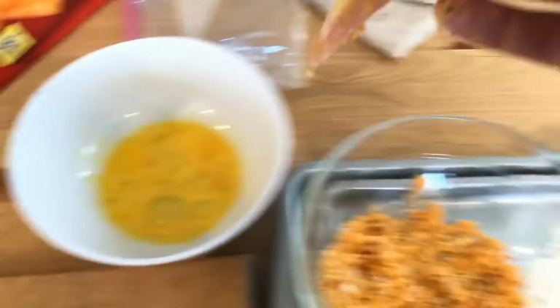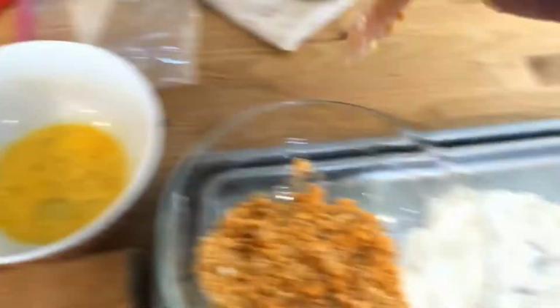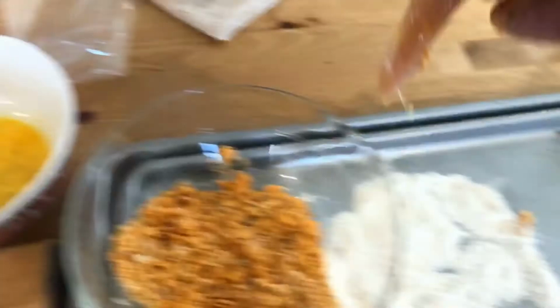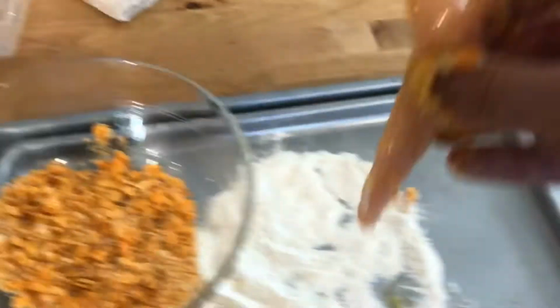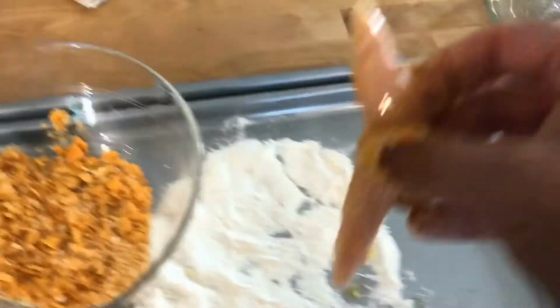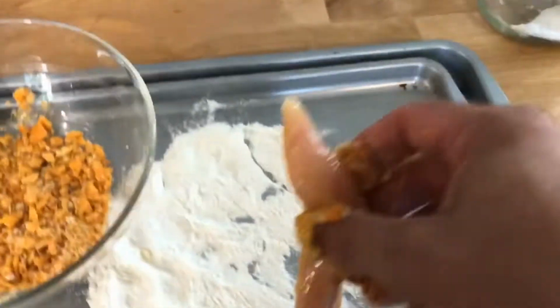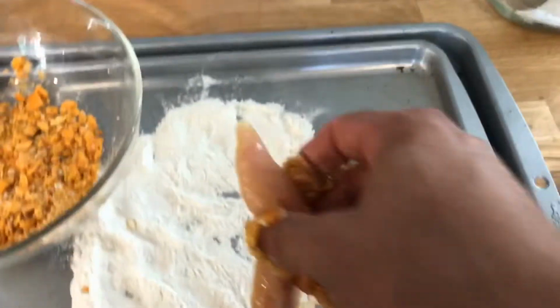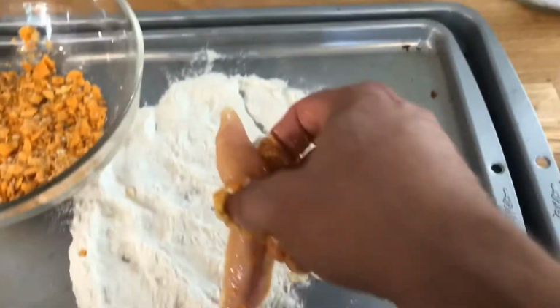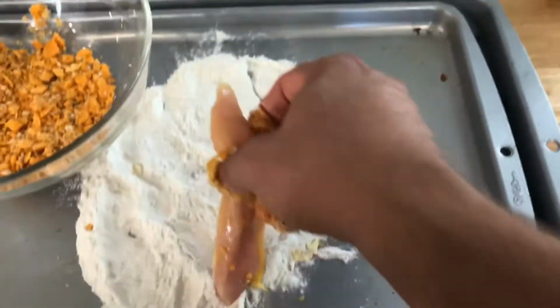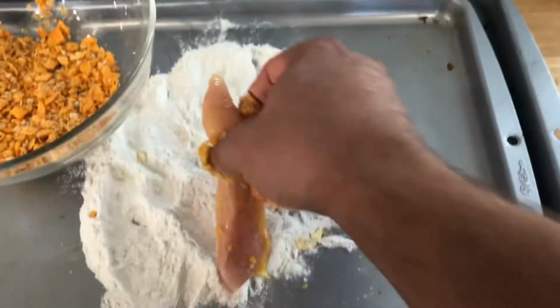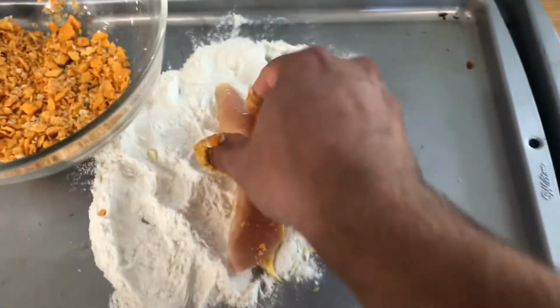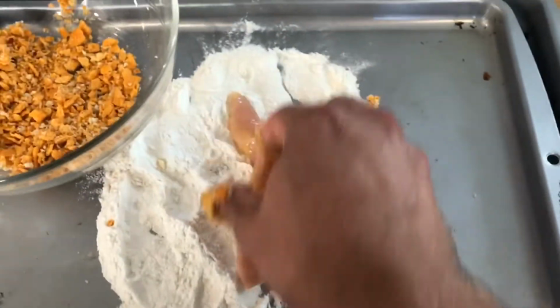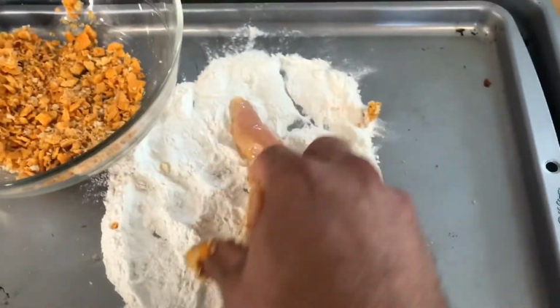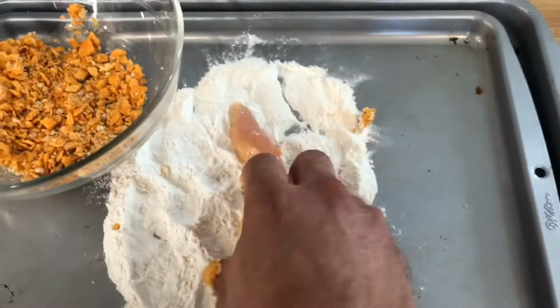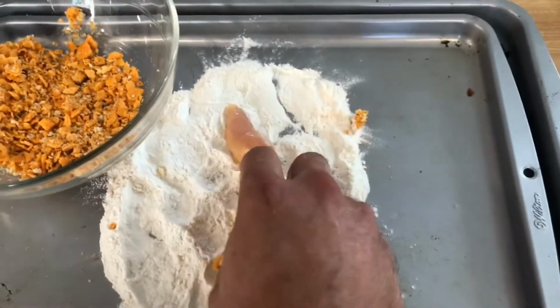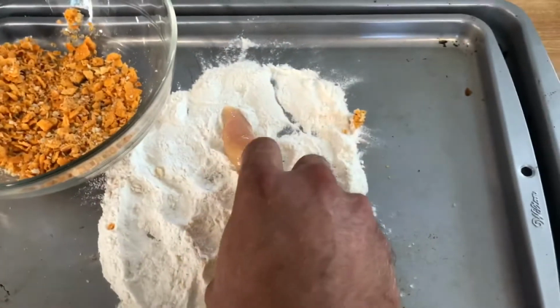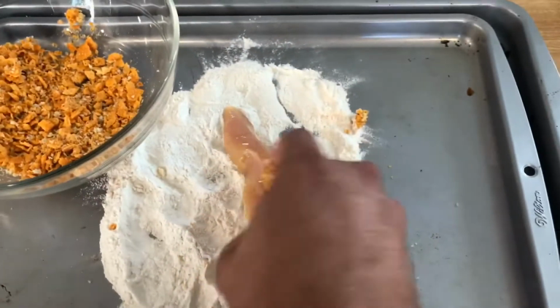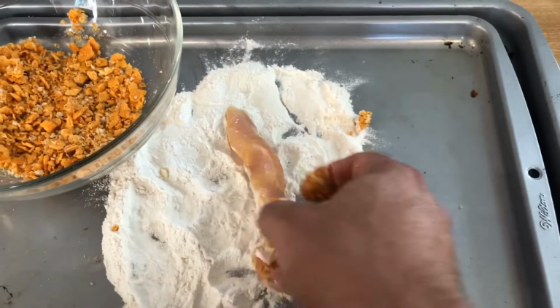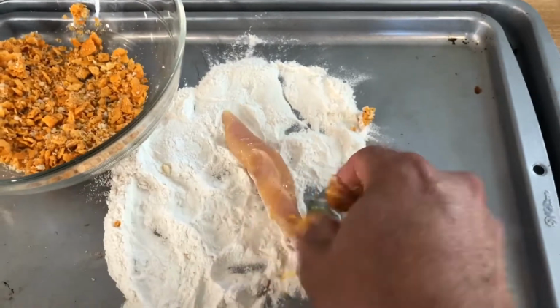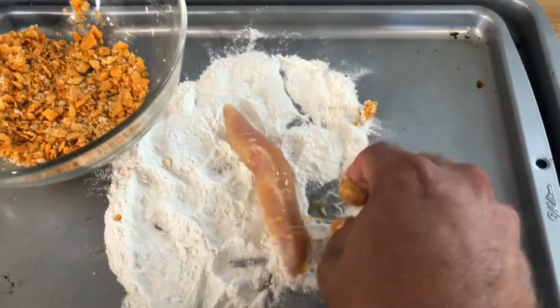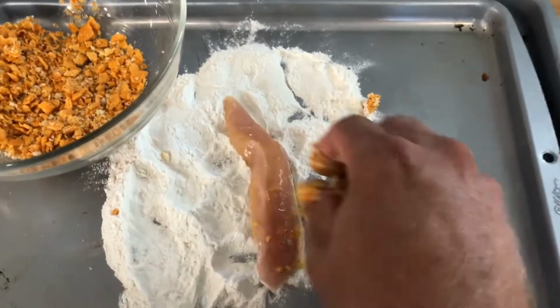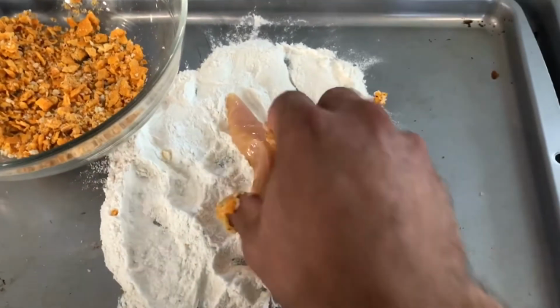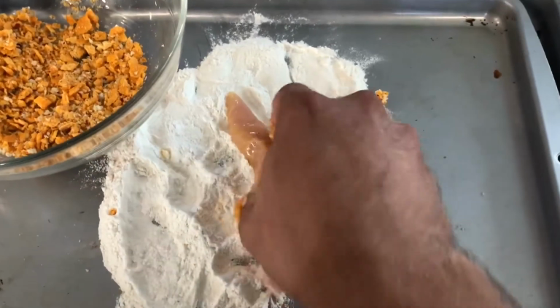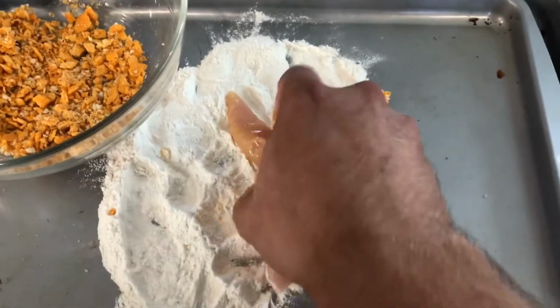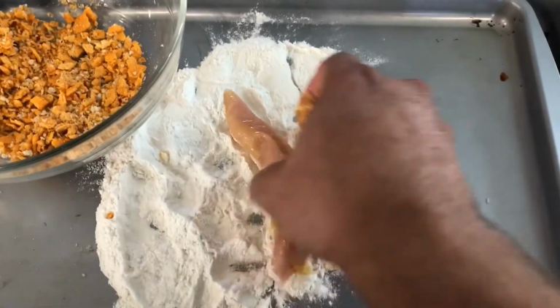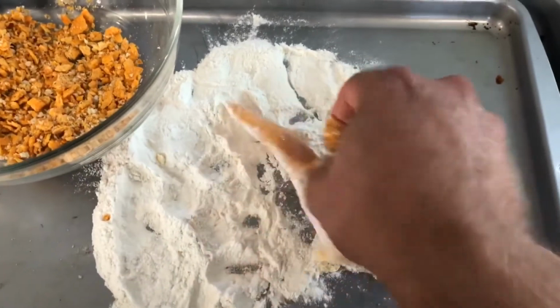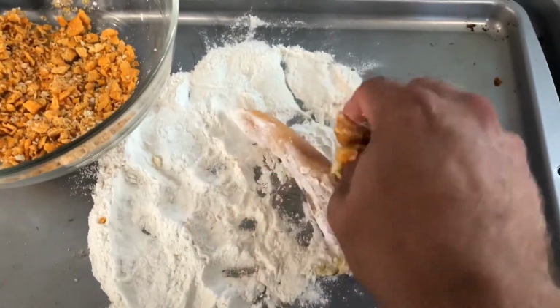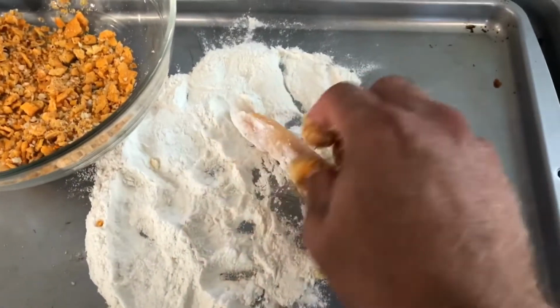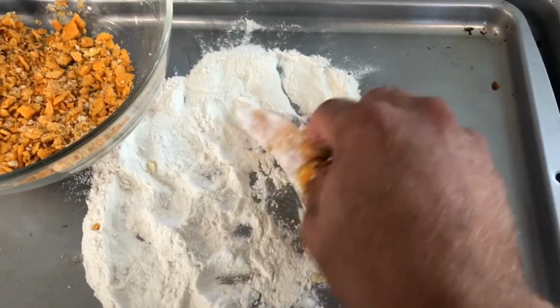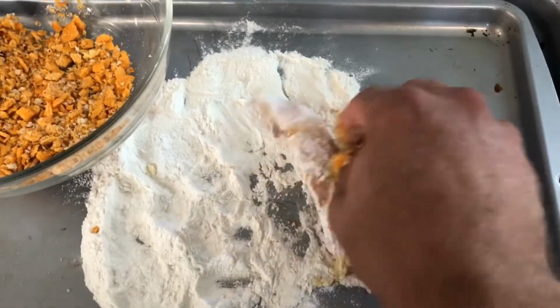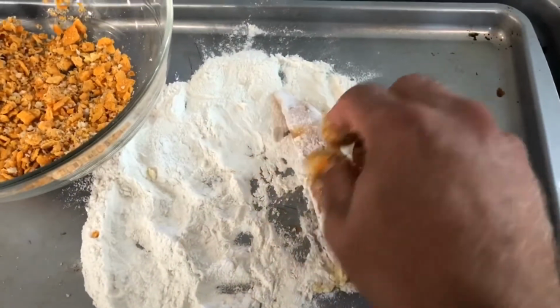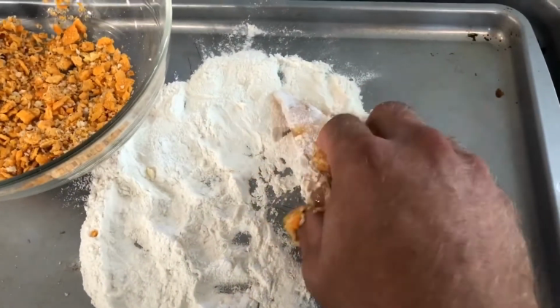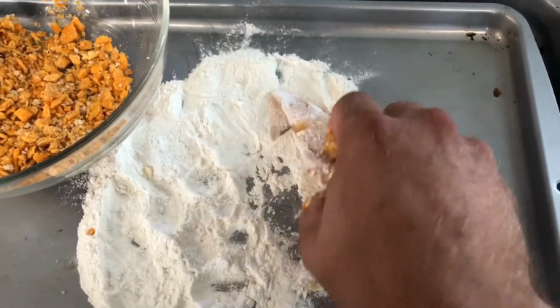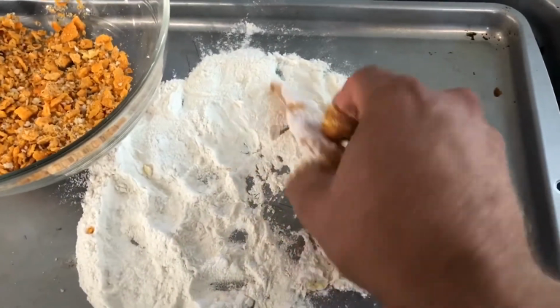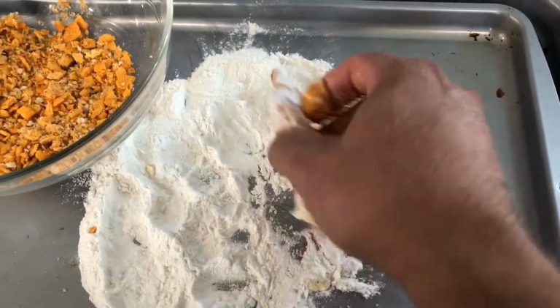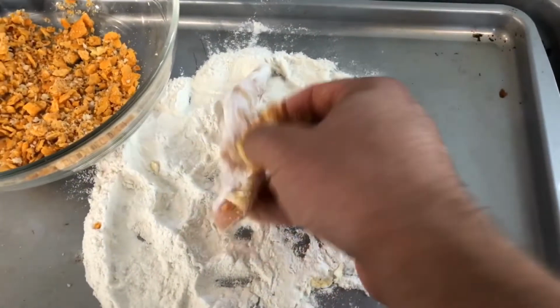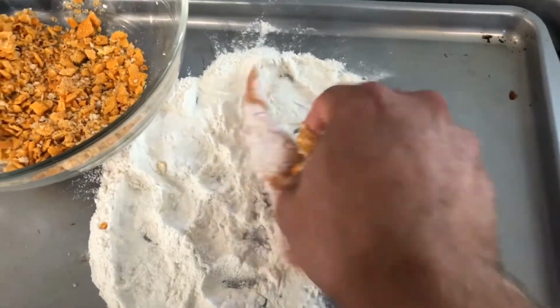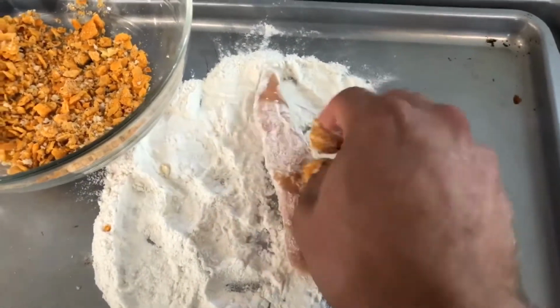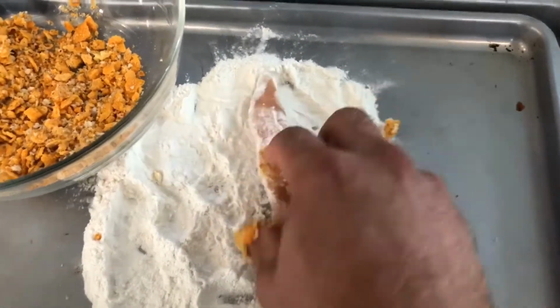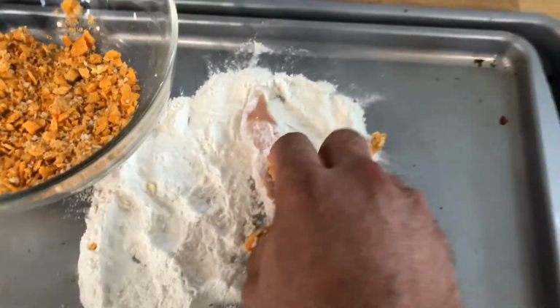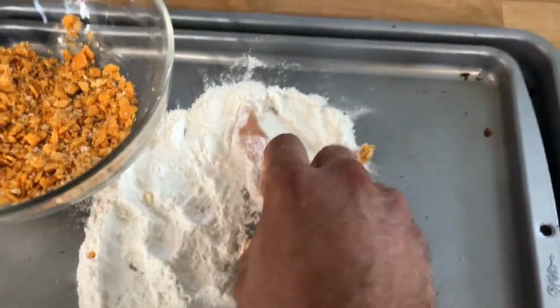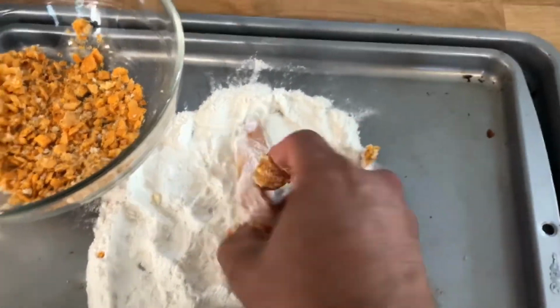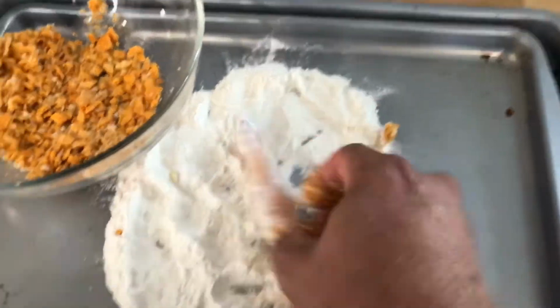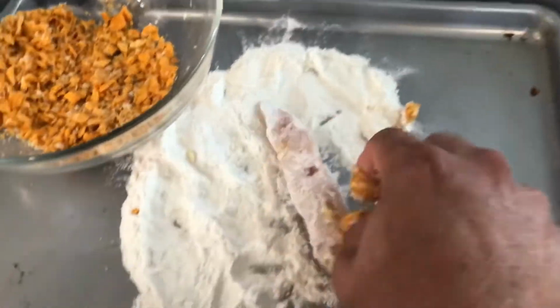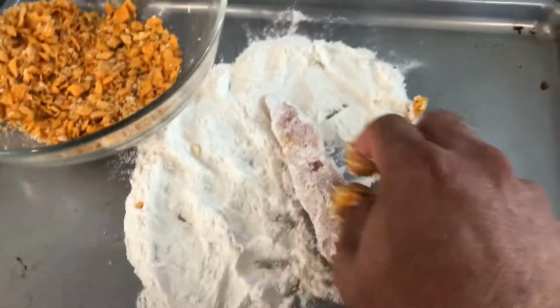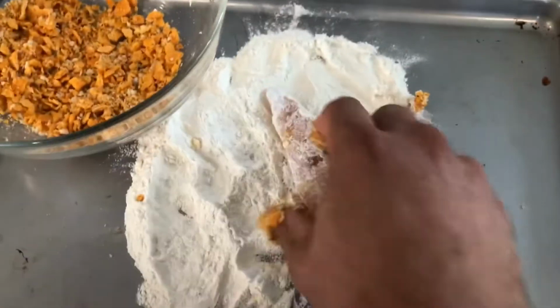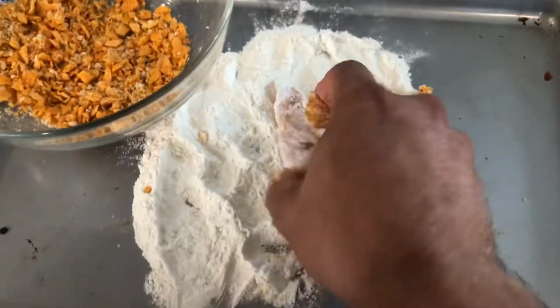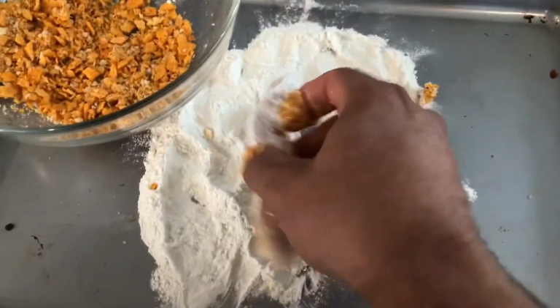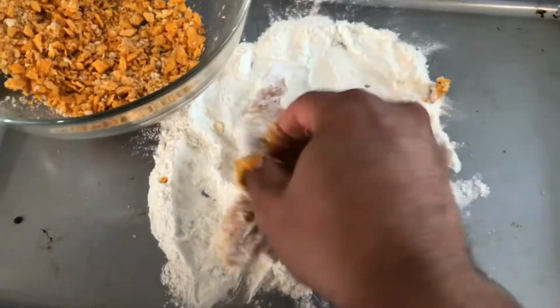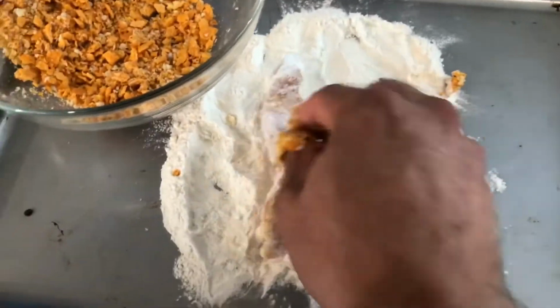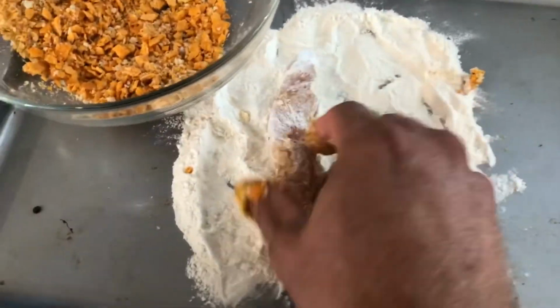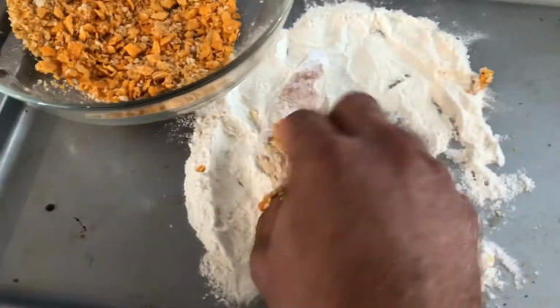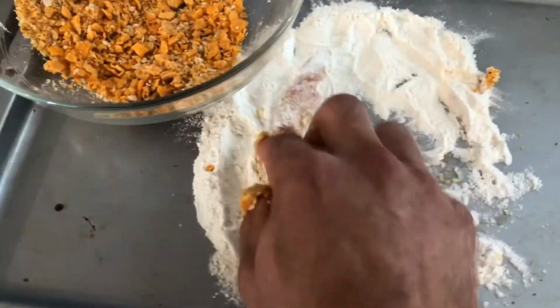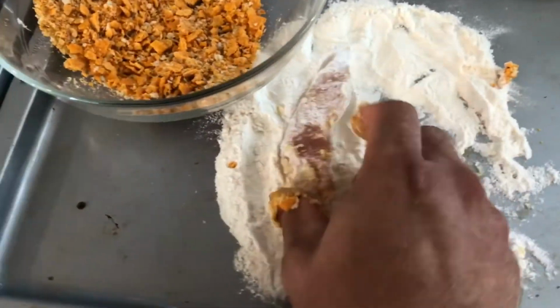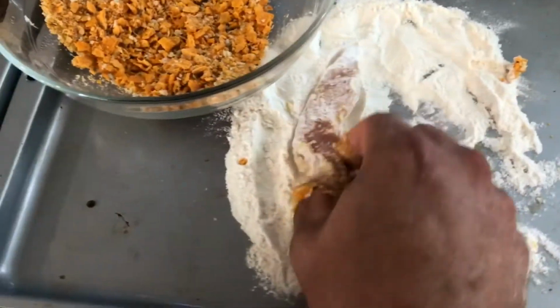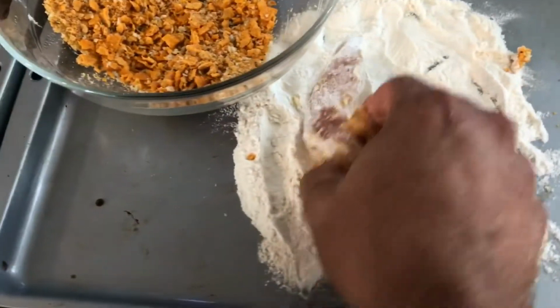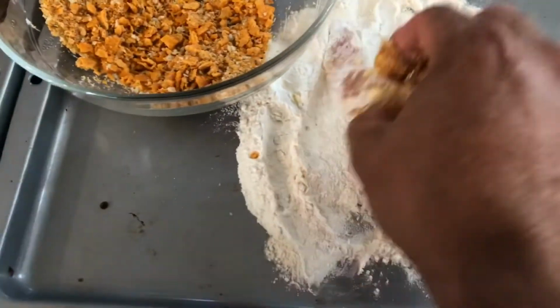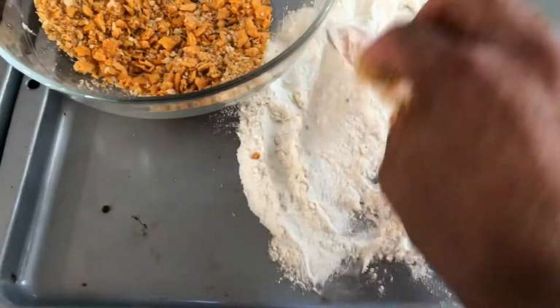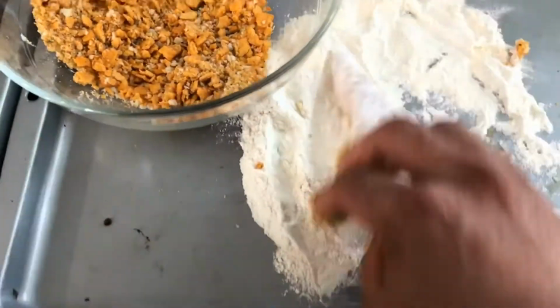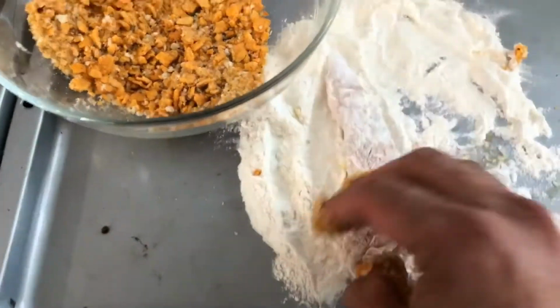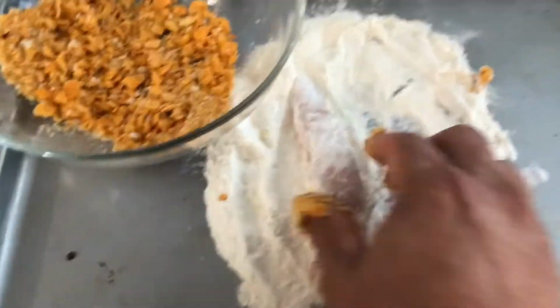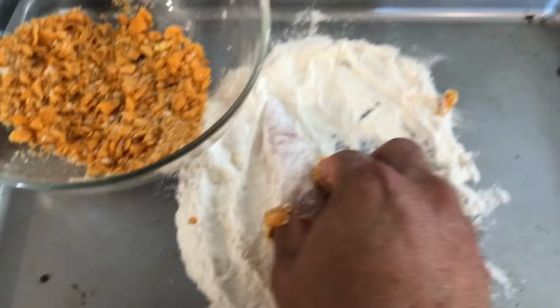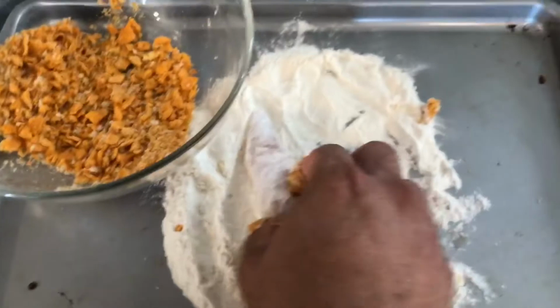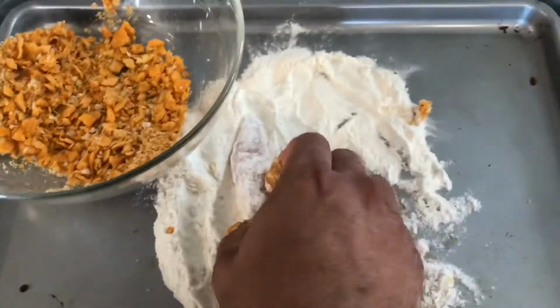Lightly into the flour. The flour just needs to be a dusting, like everybody on YouTube says.